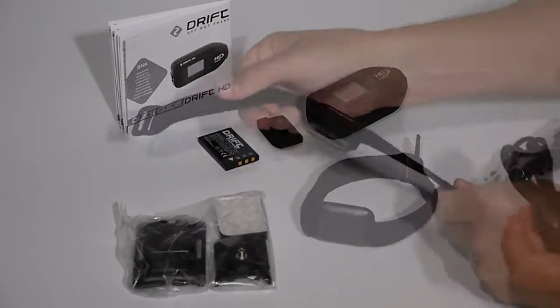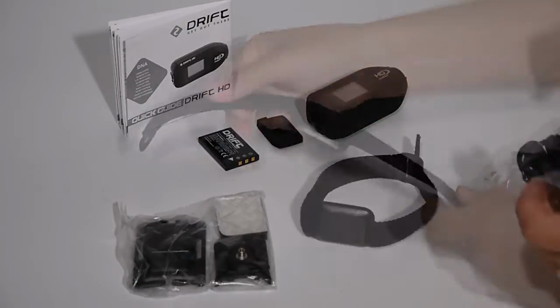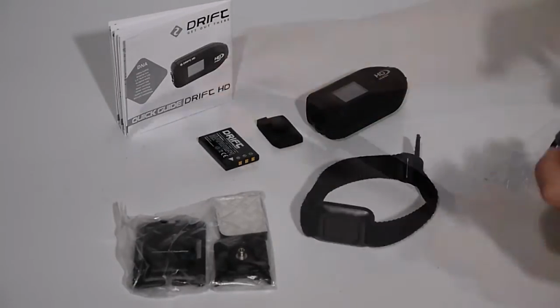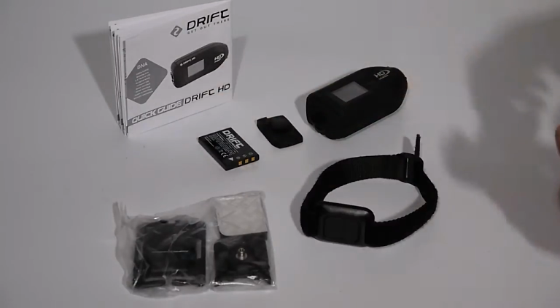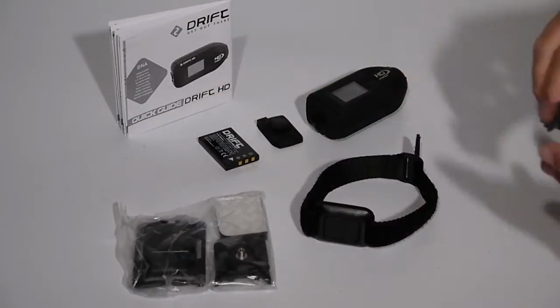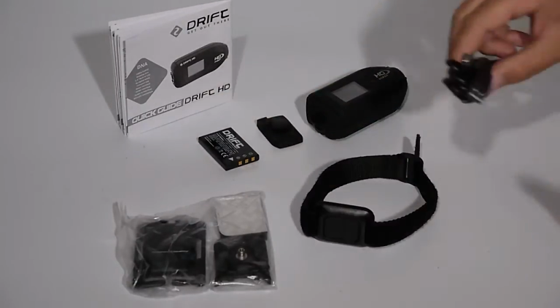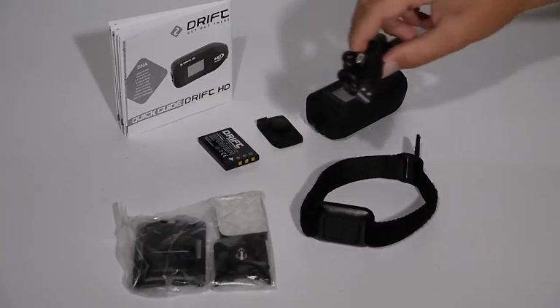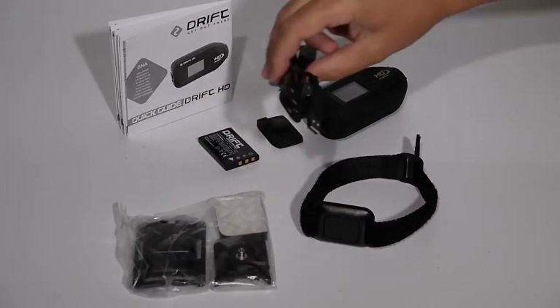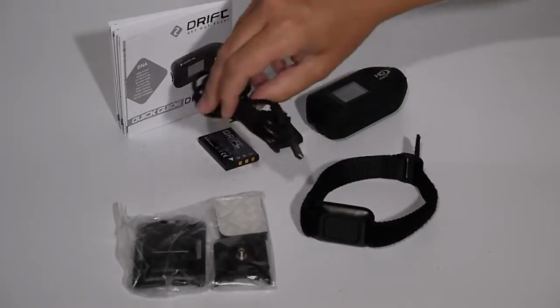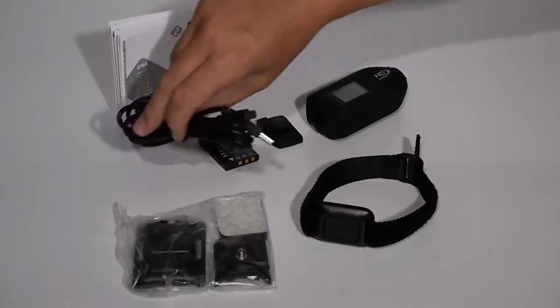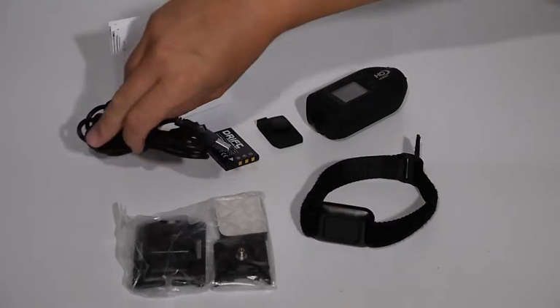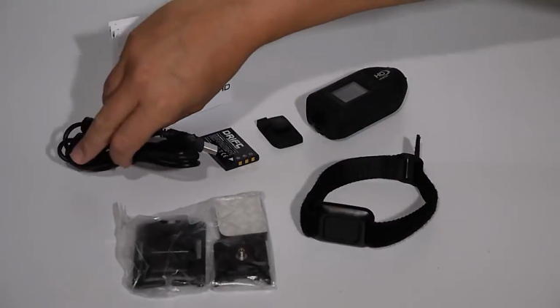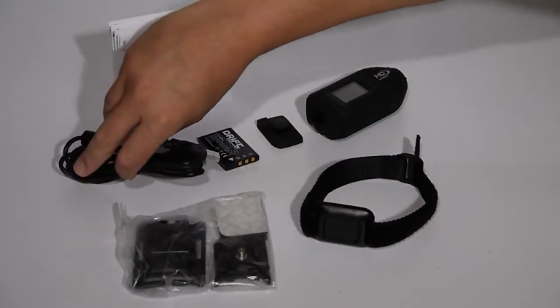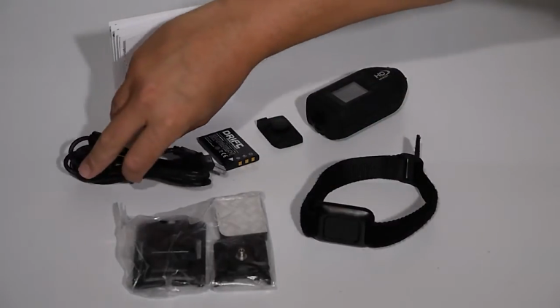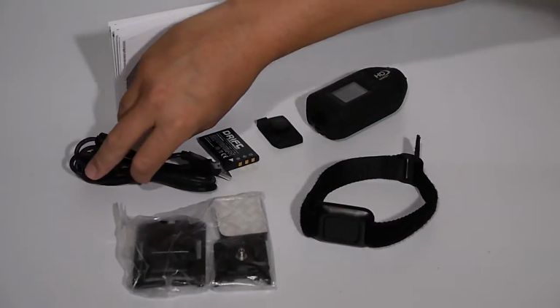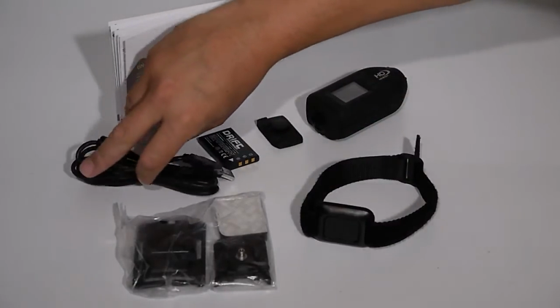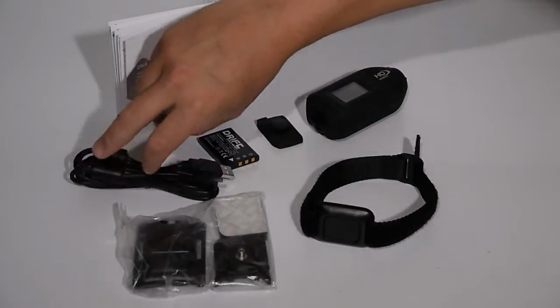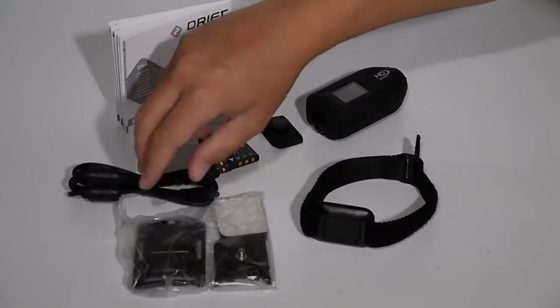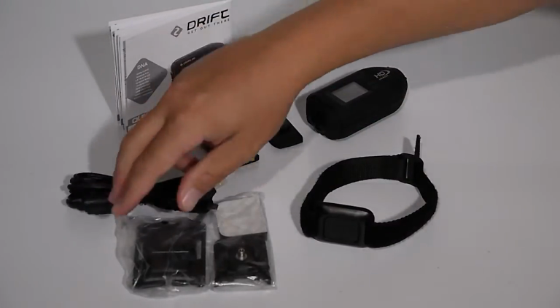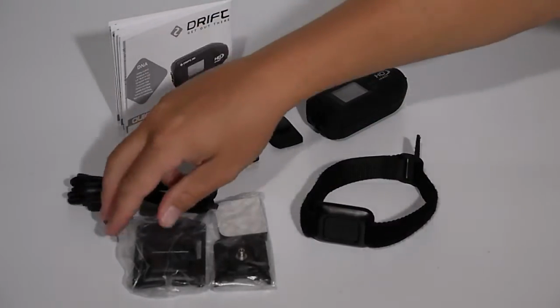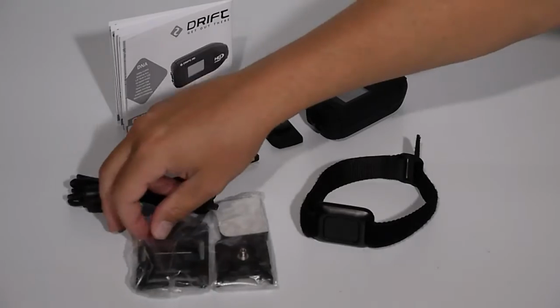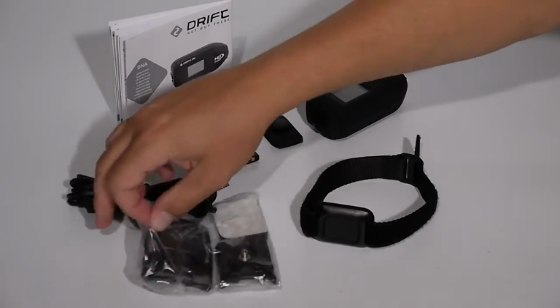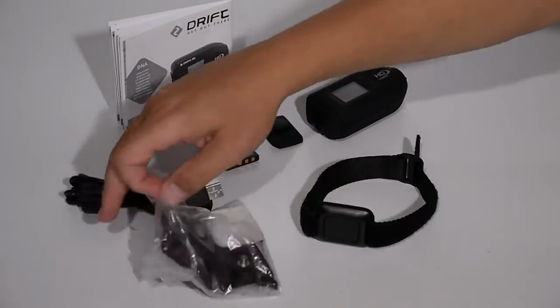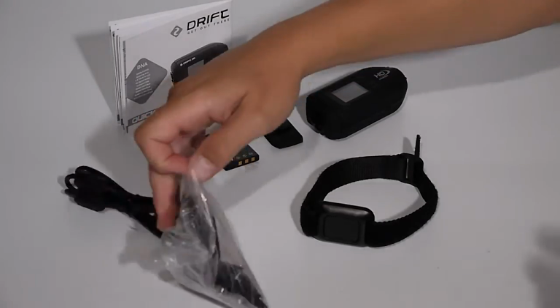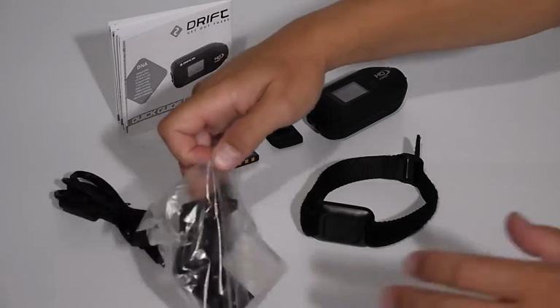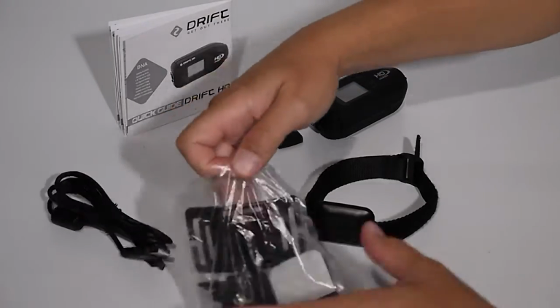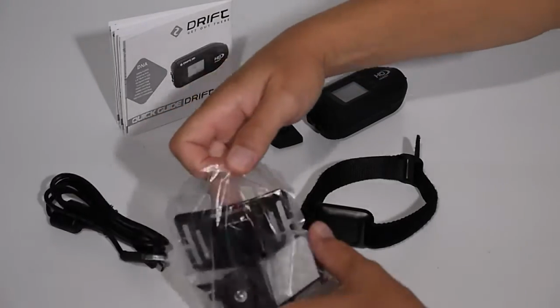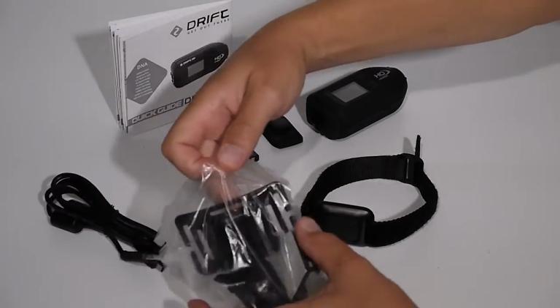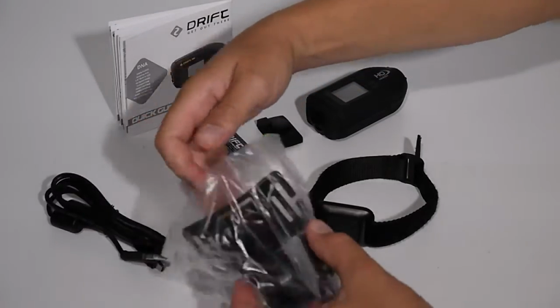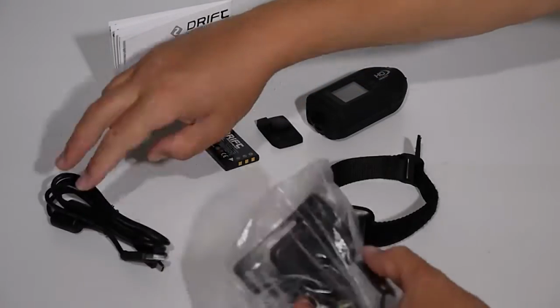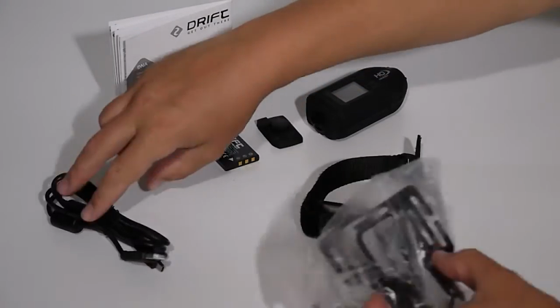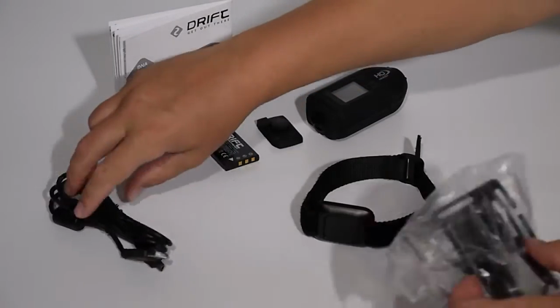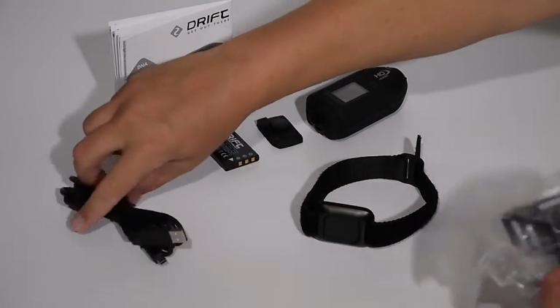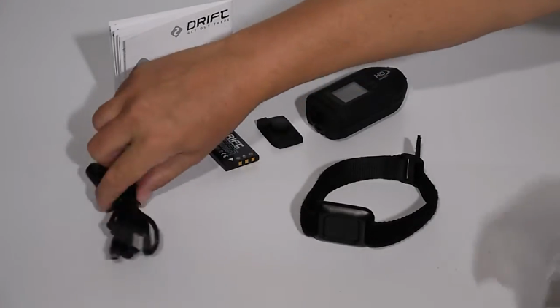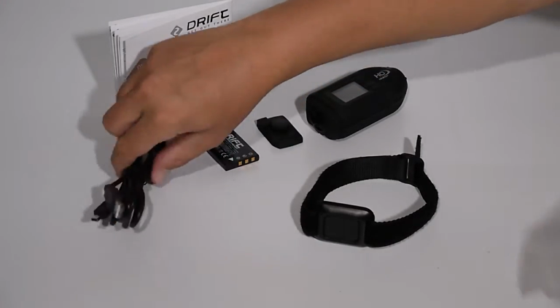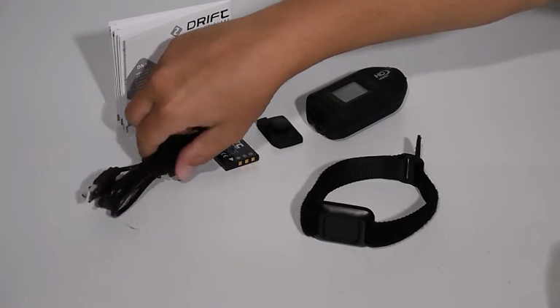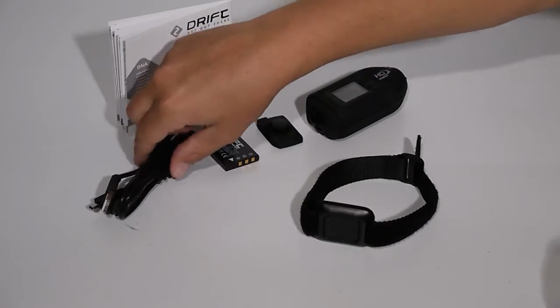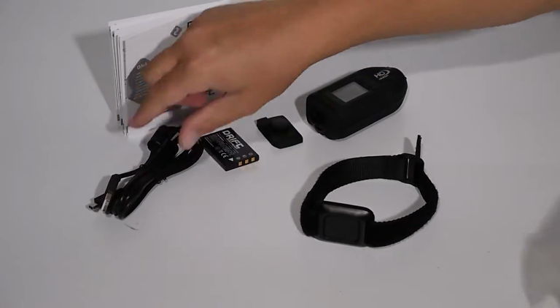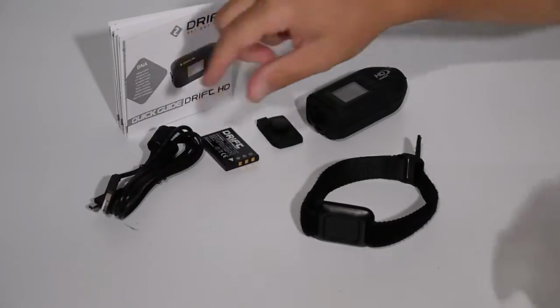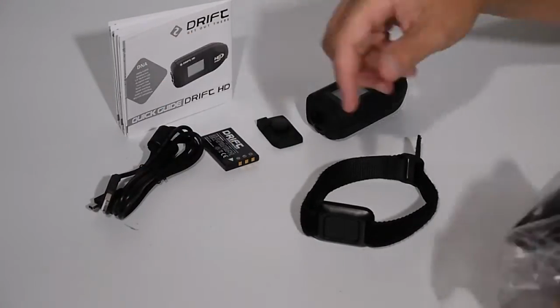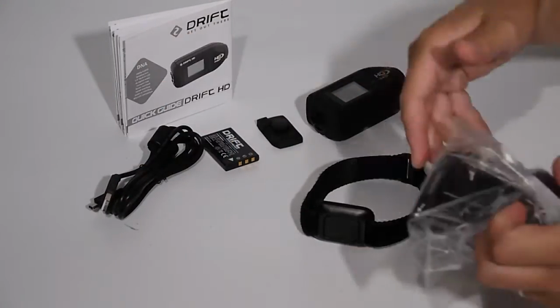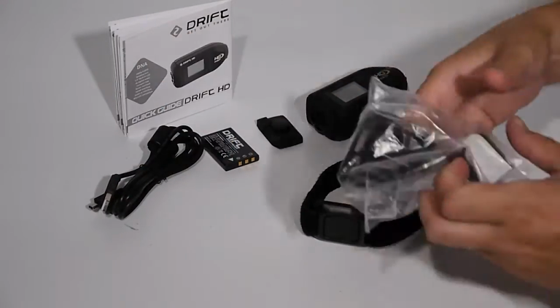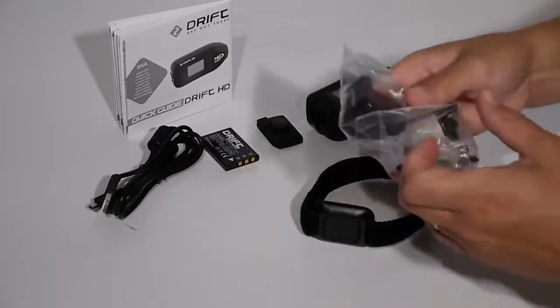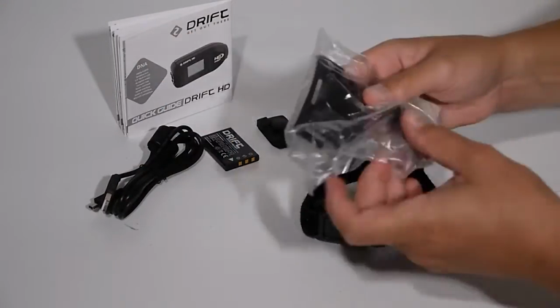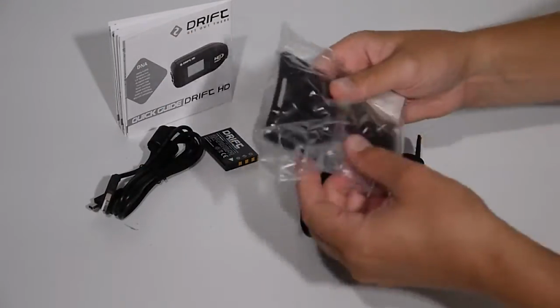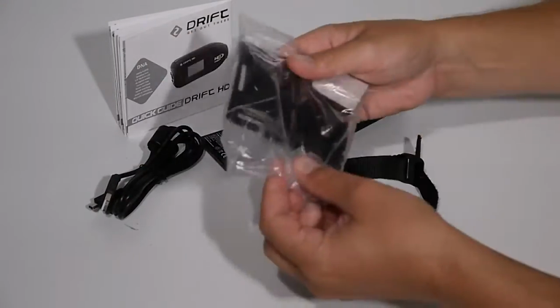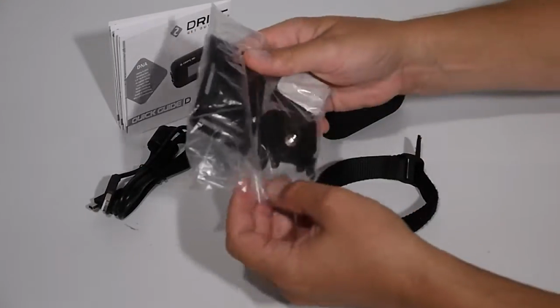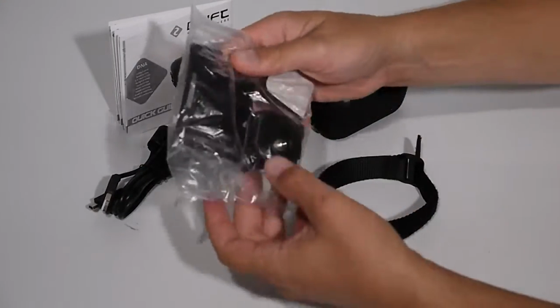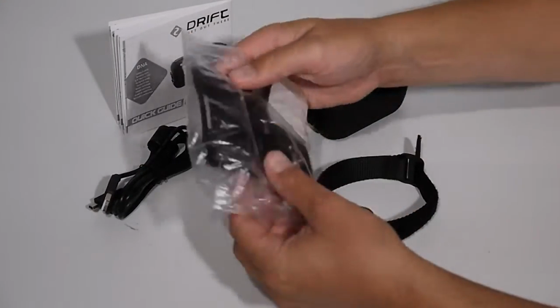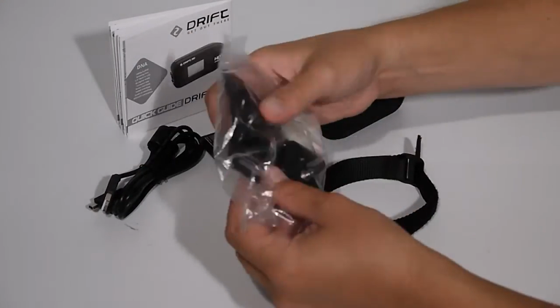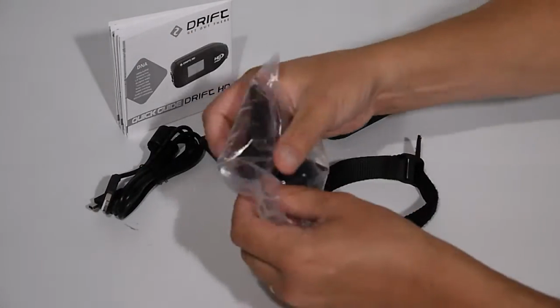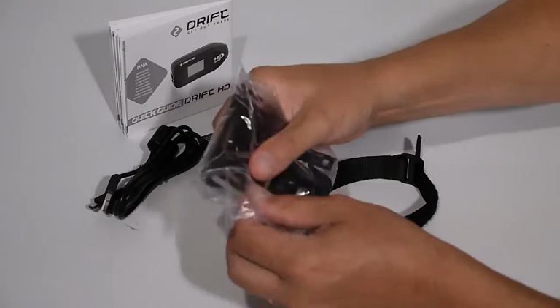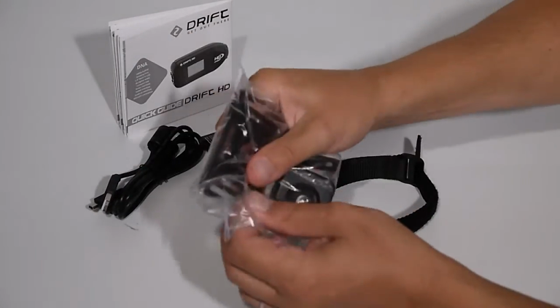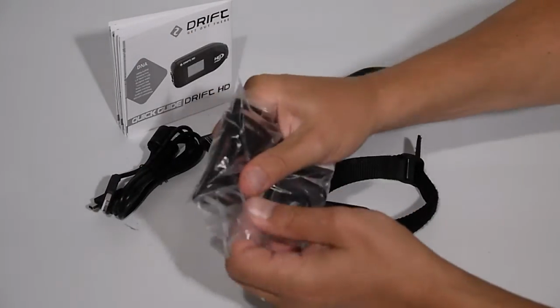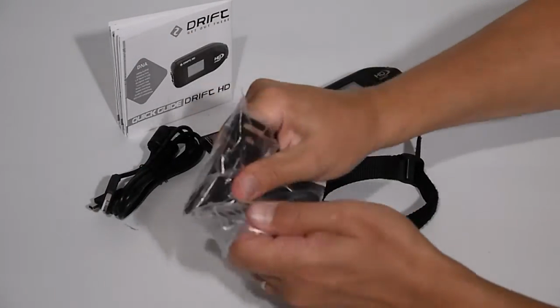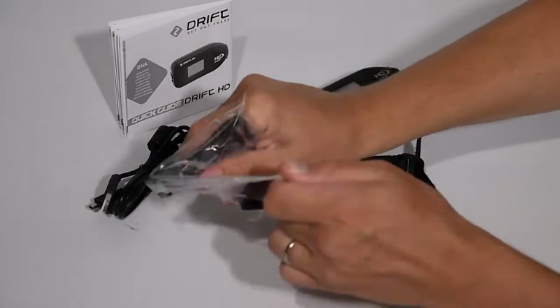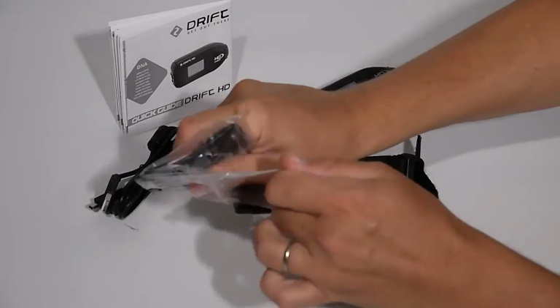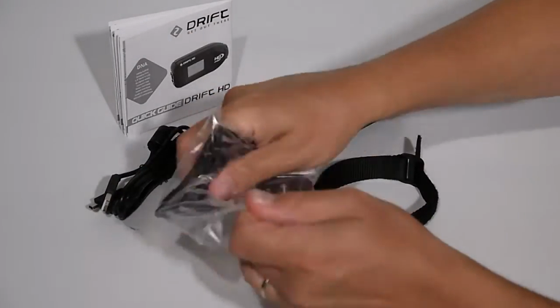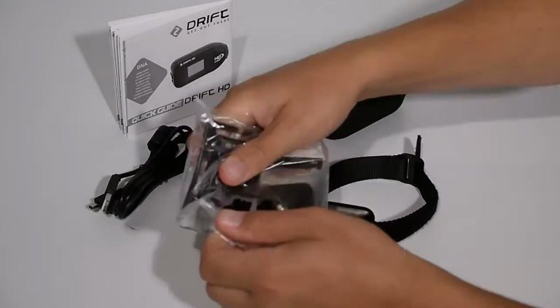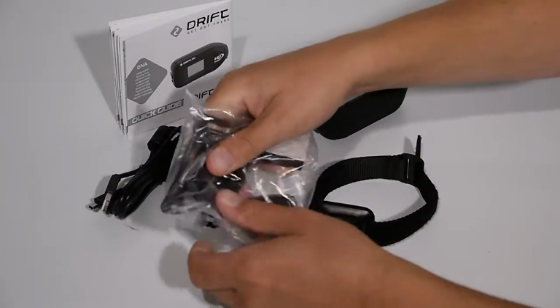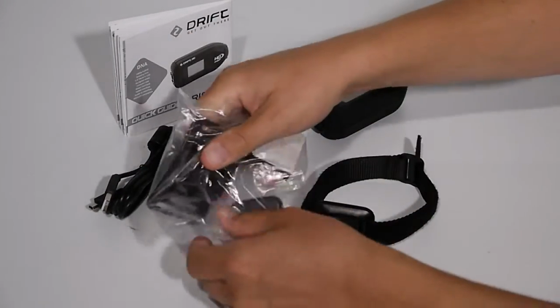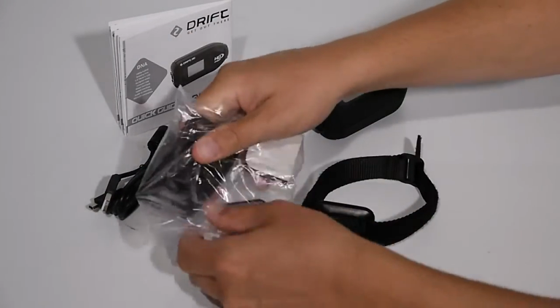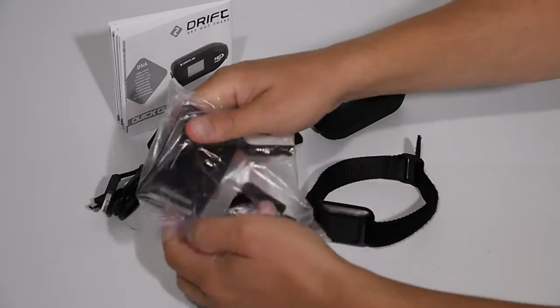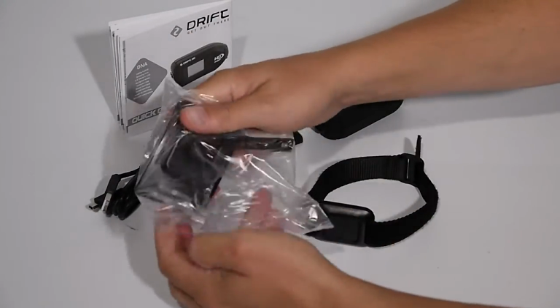You'll find the USB cable for powering the camera or for file transfer to your computer.